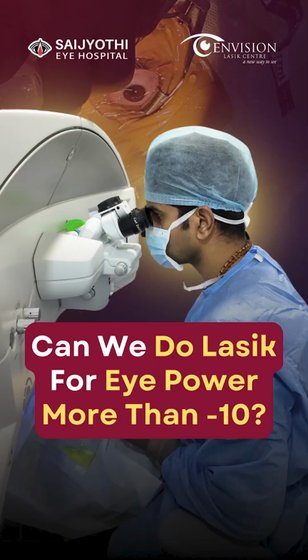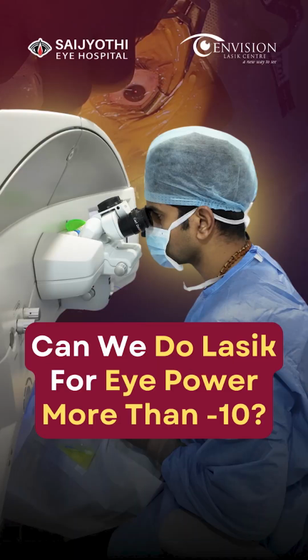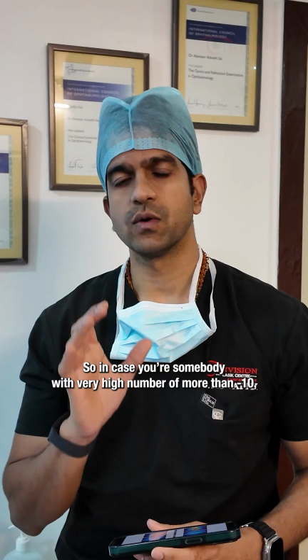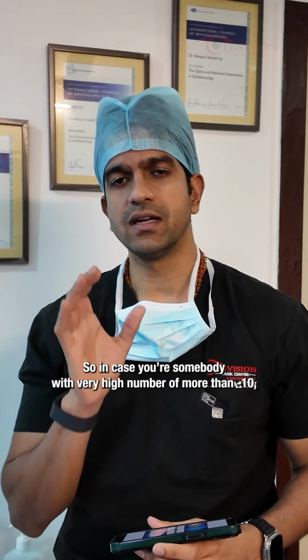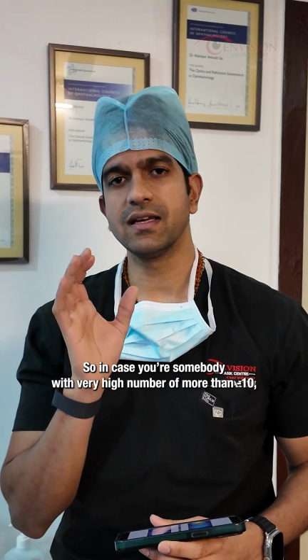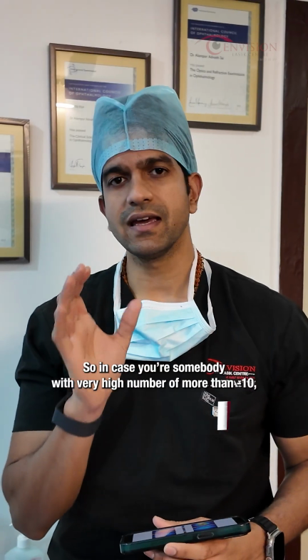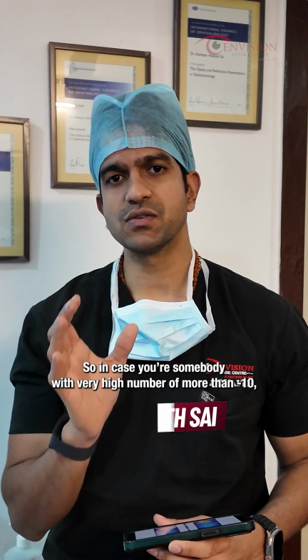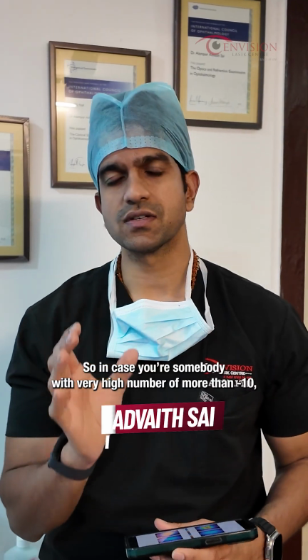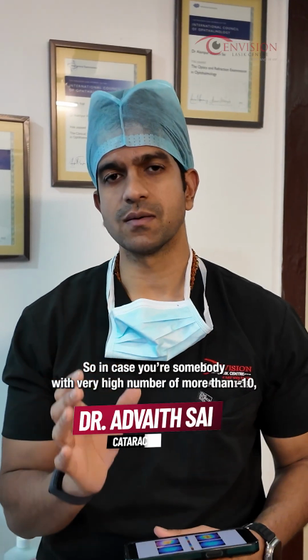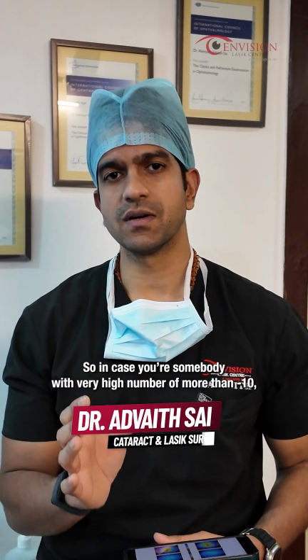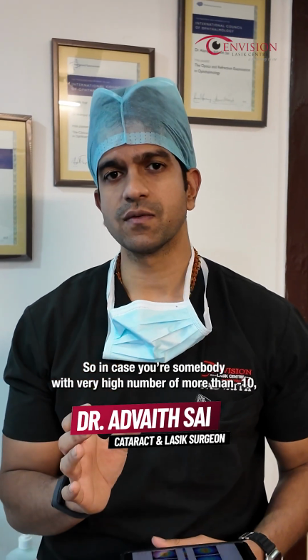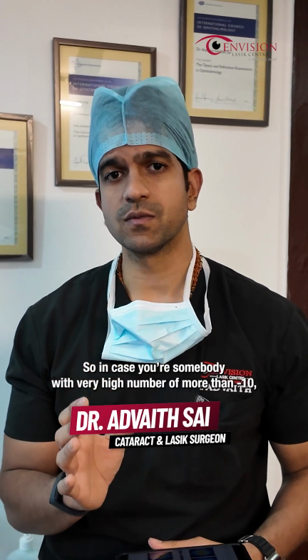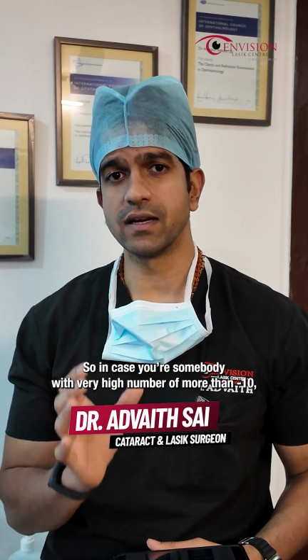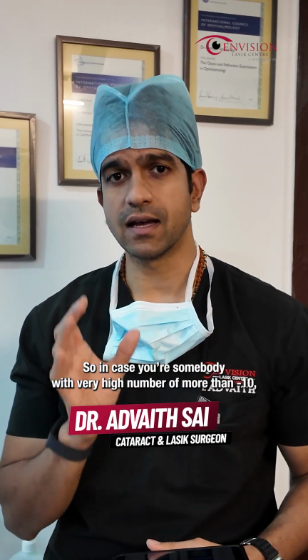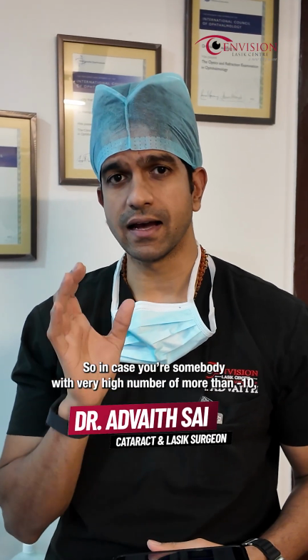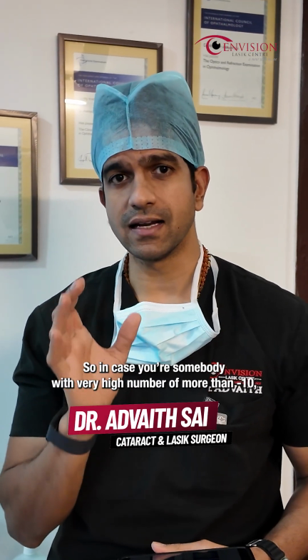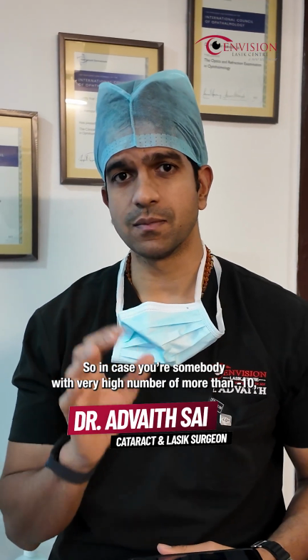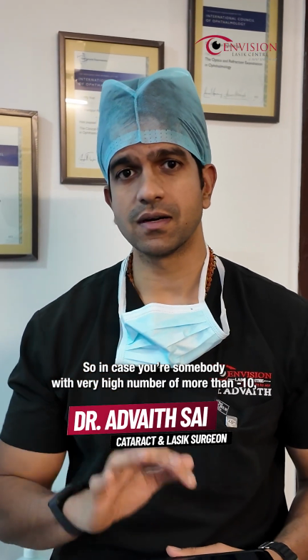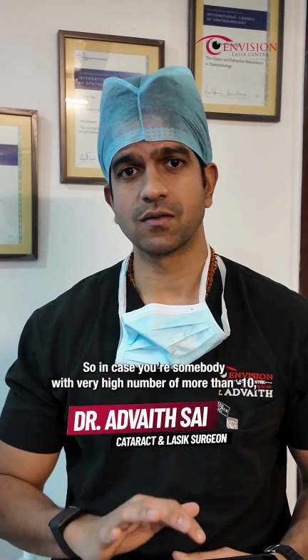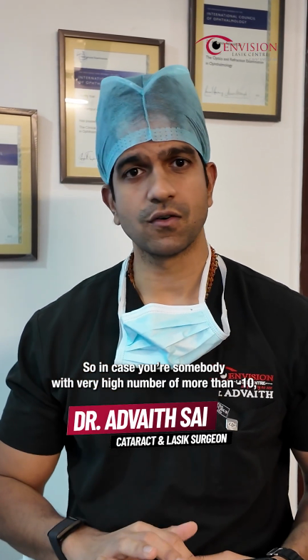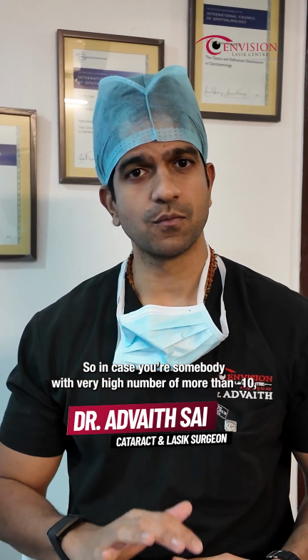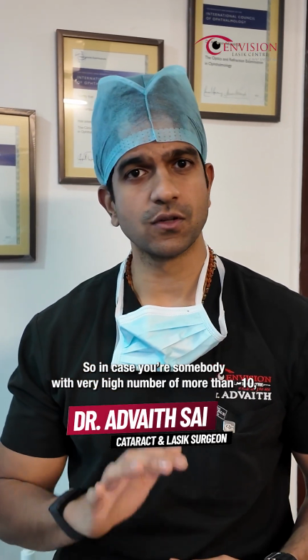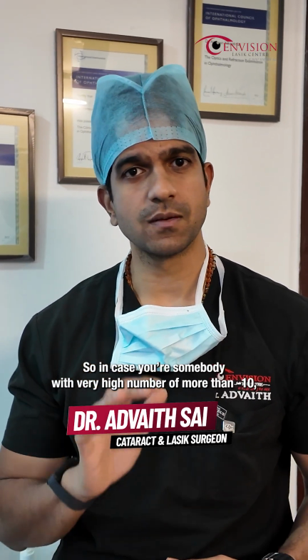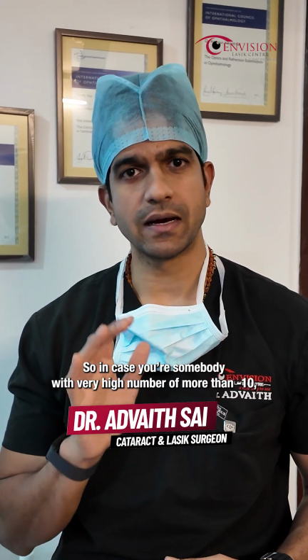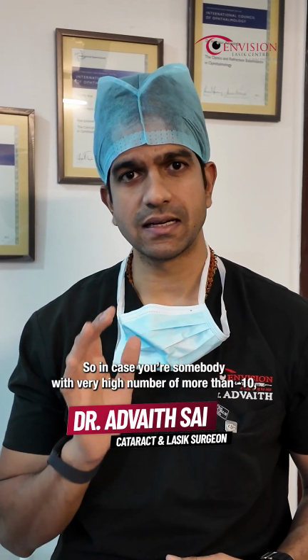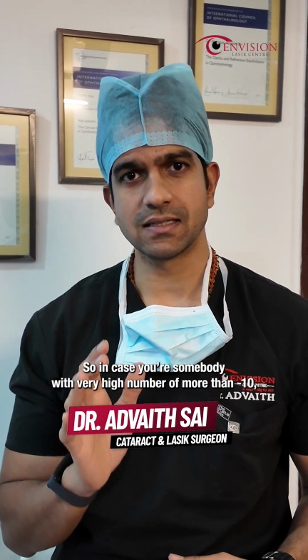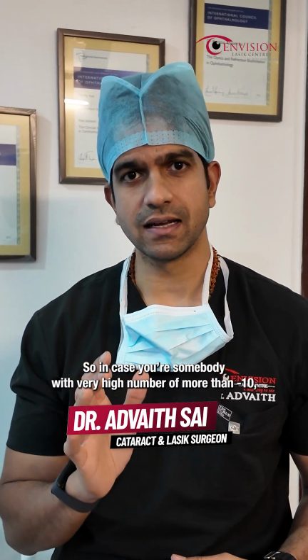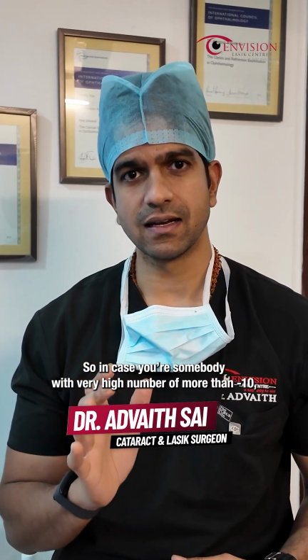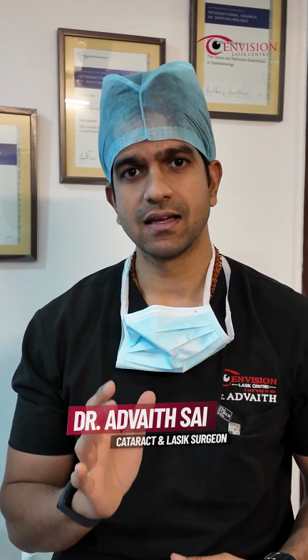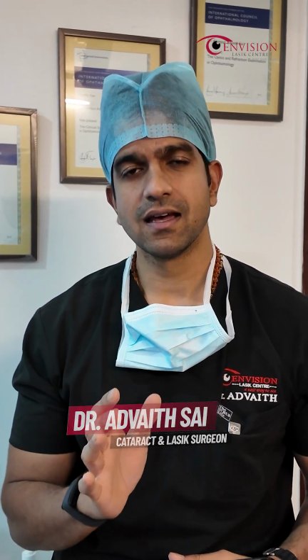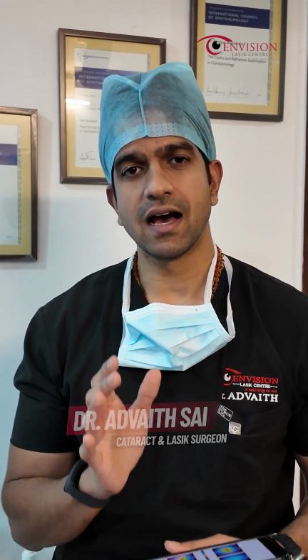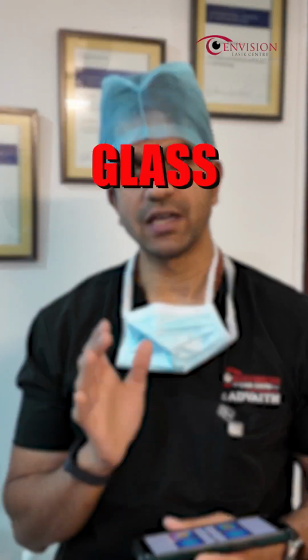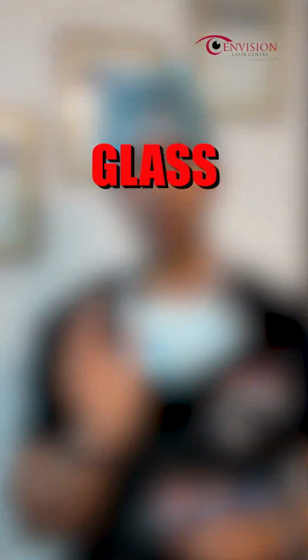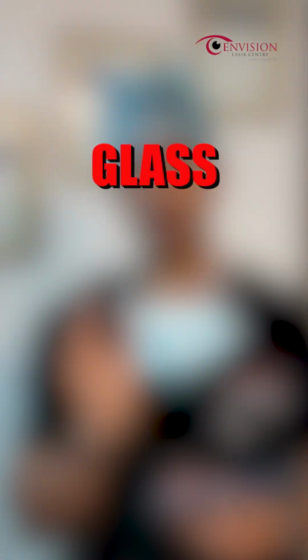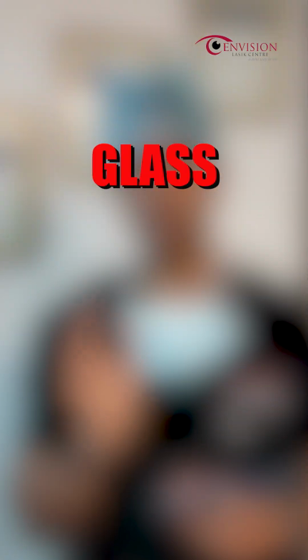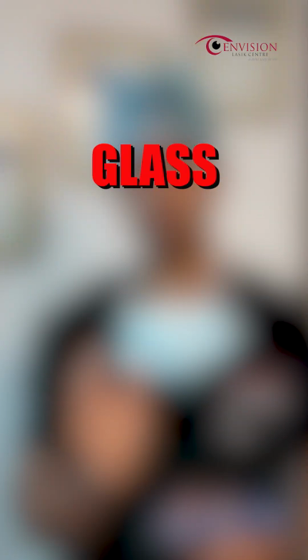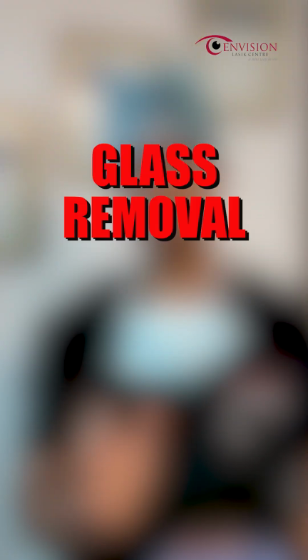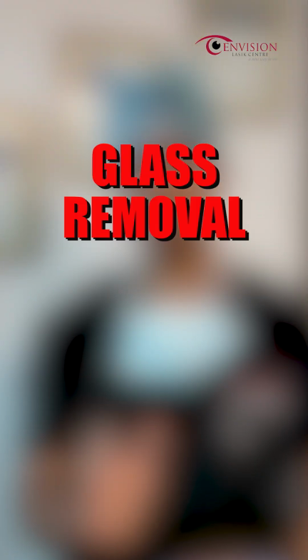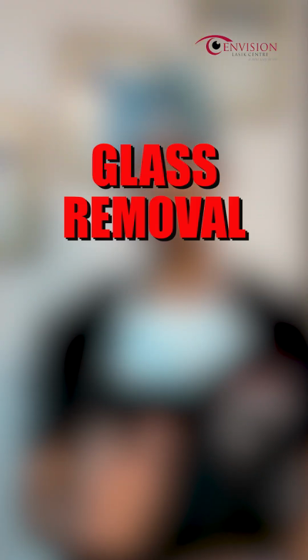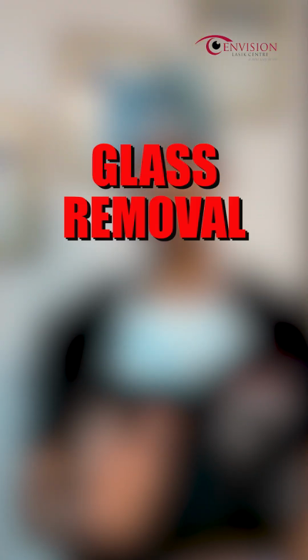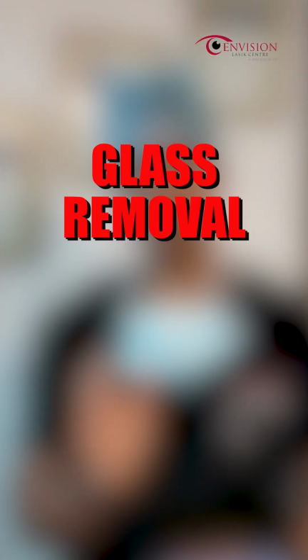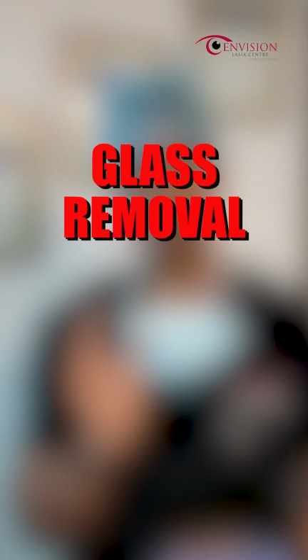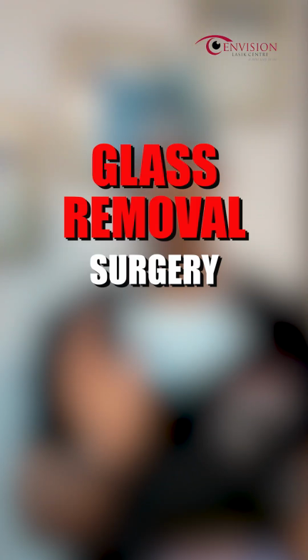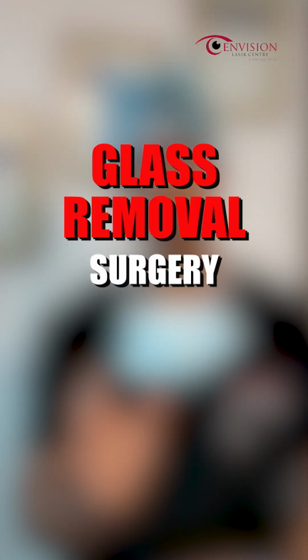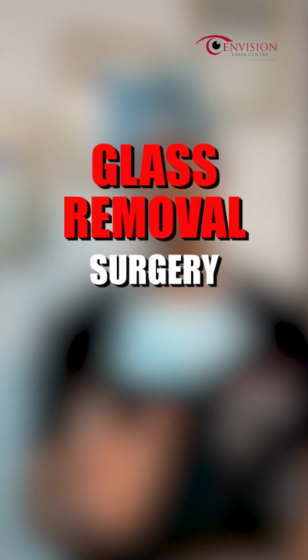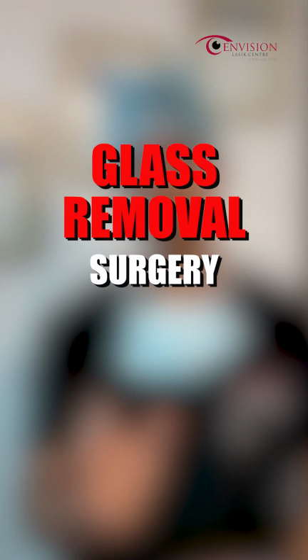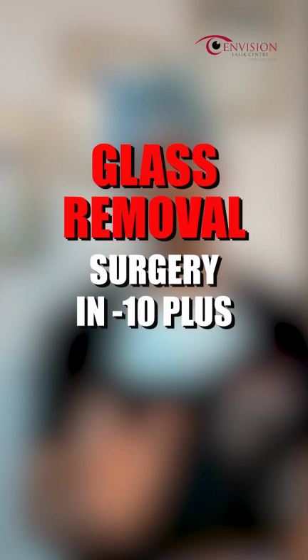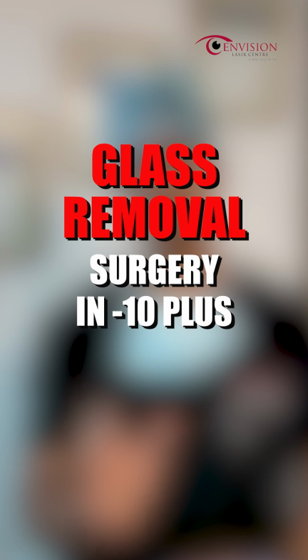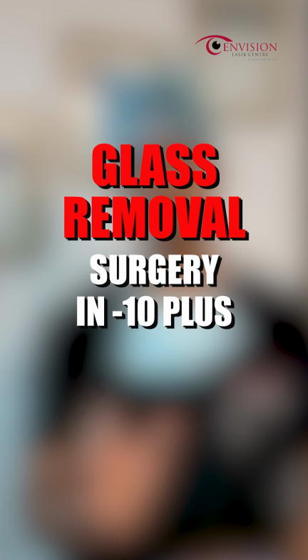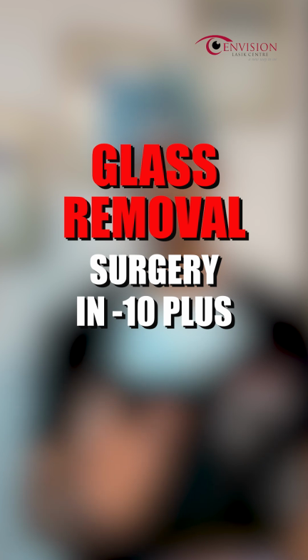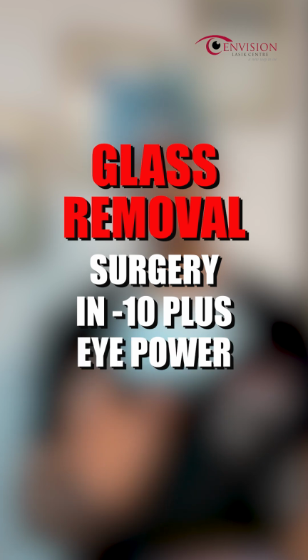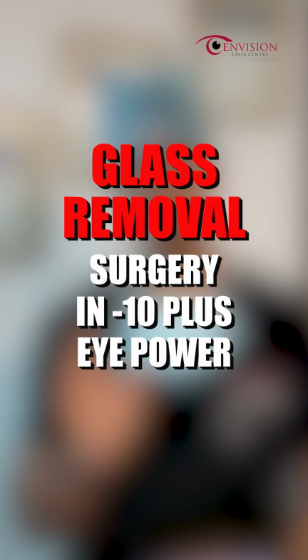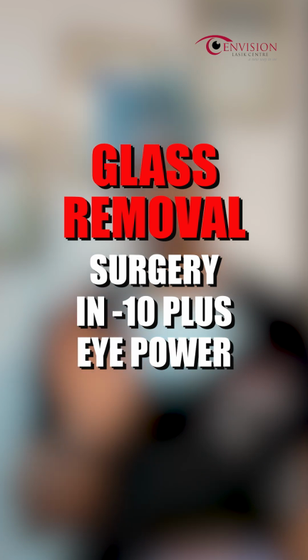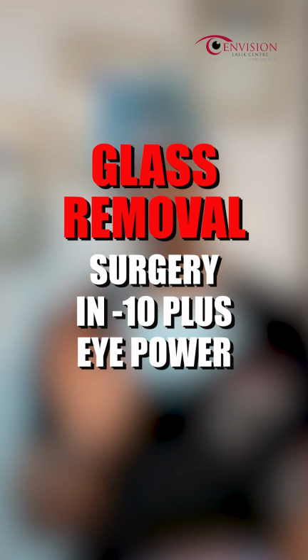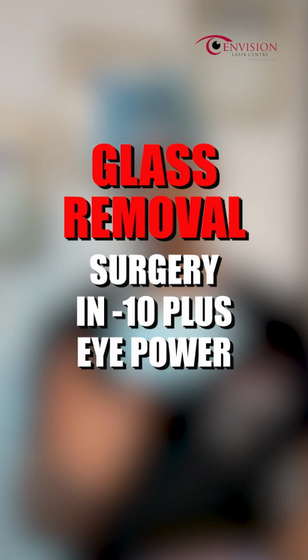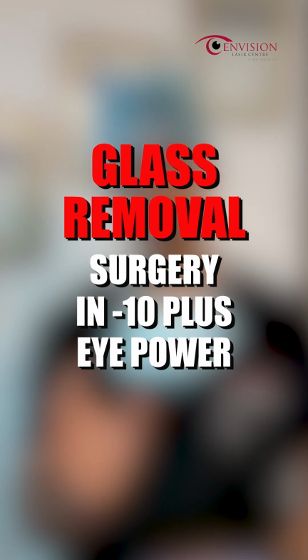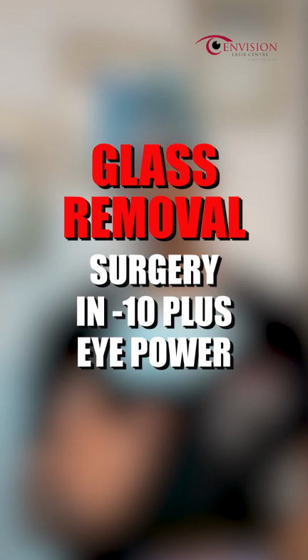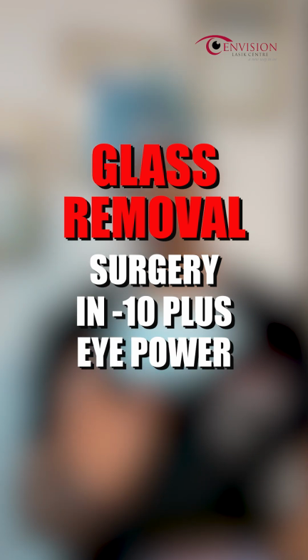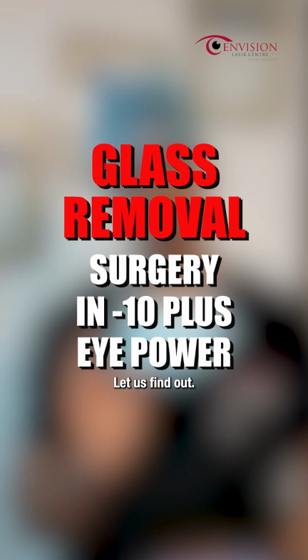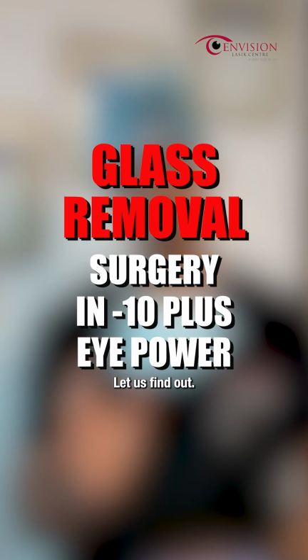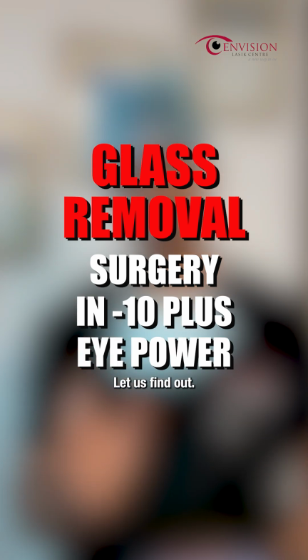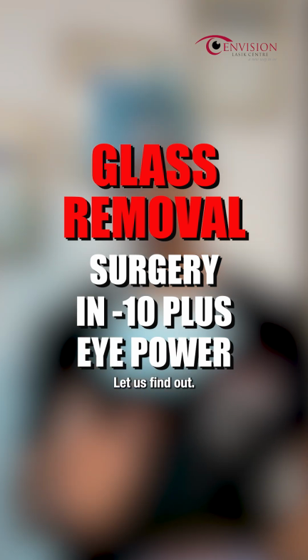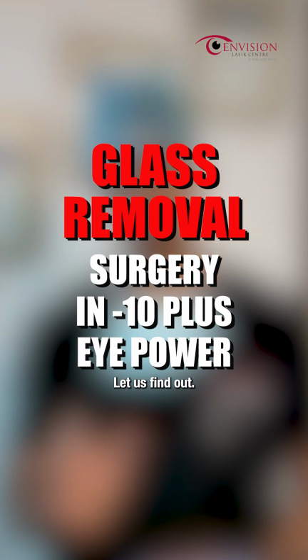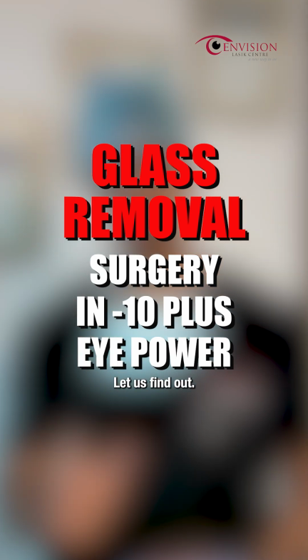In case you are somebody with a very high number of more than minus 10, are you eligible for any laser correction or any eye surgery? Let us find out.